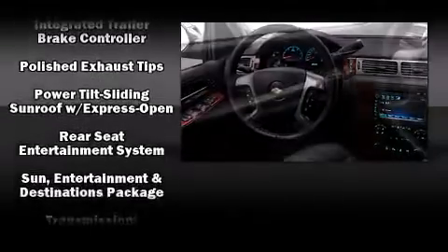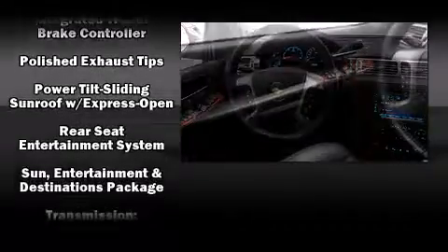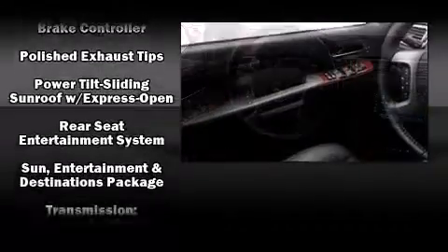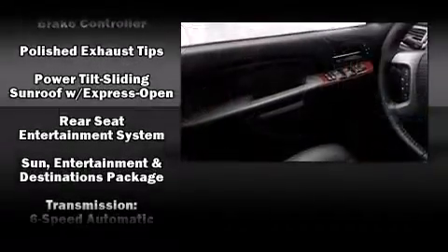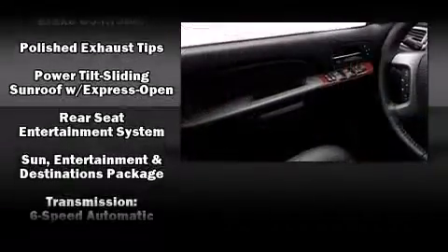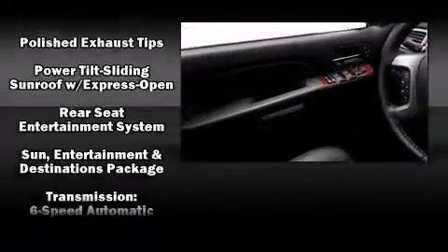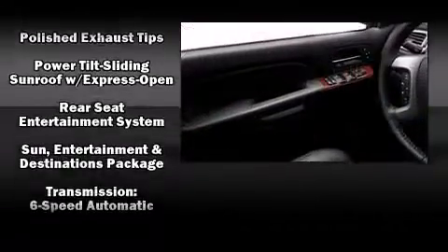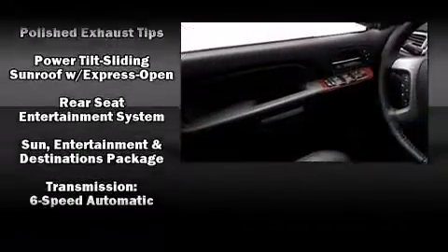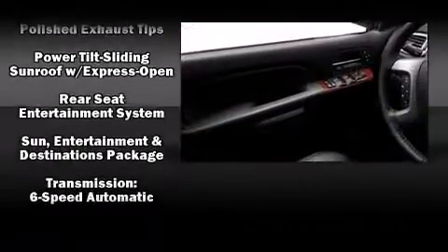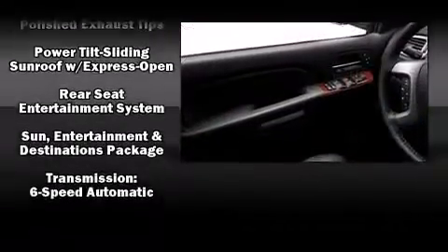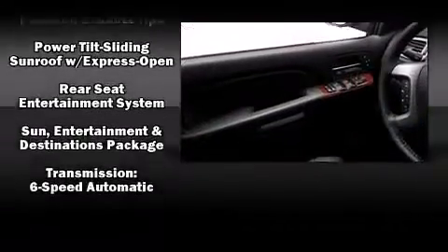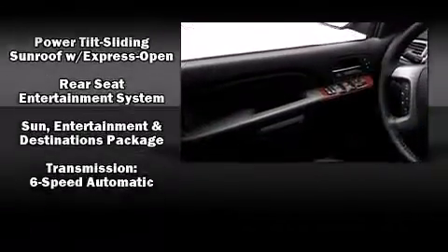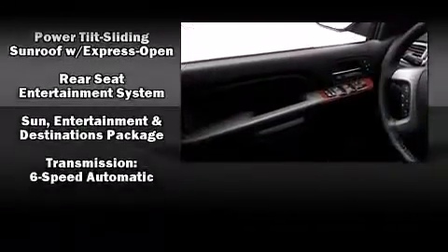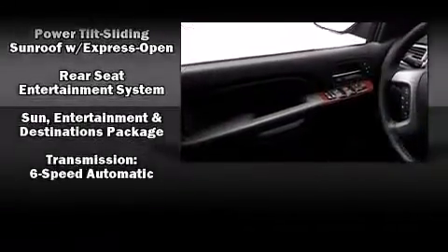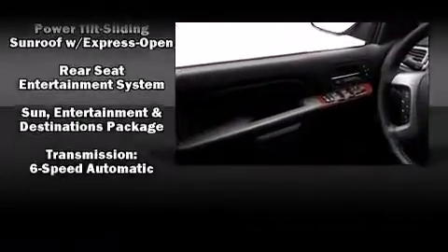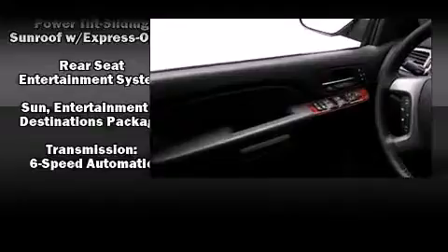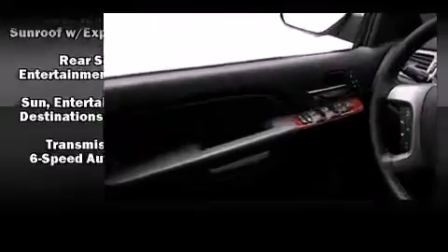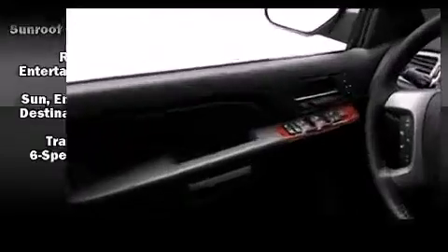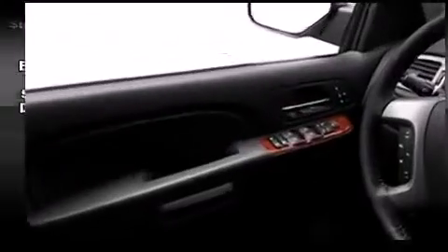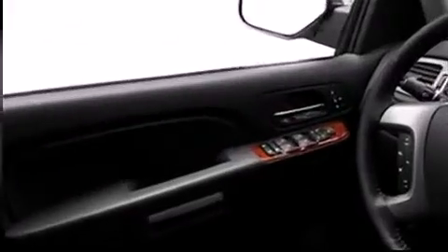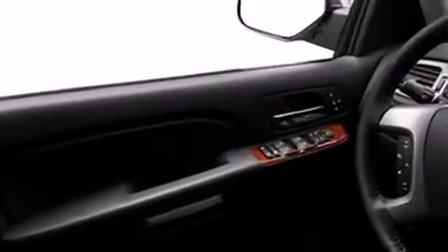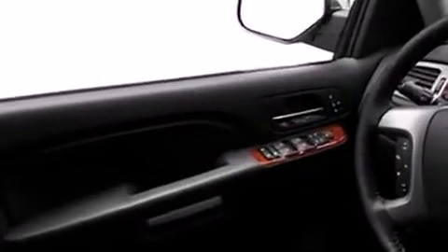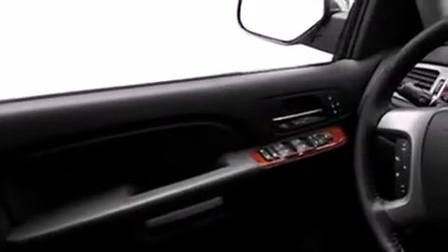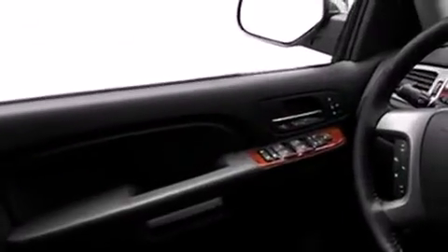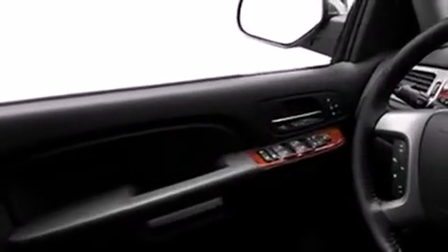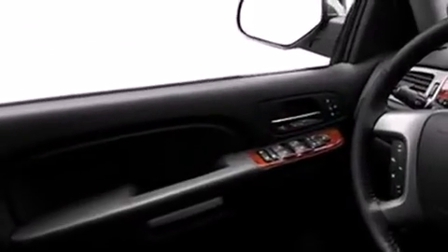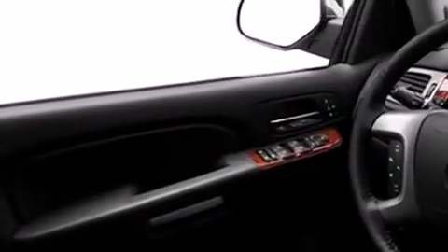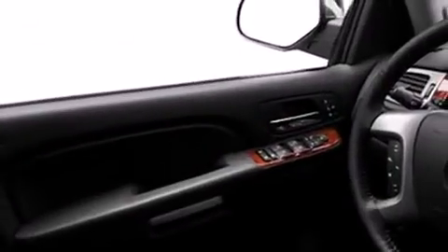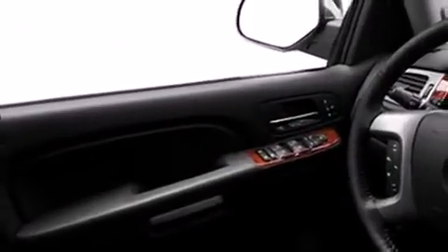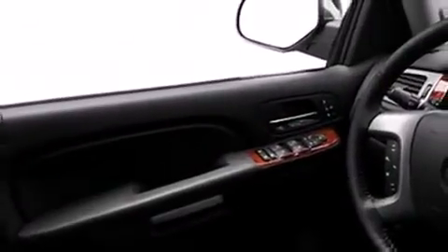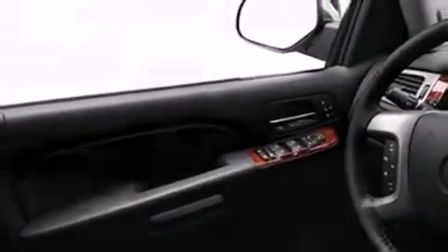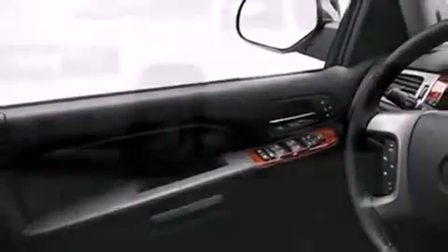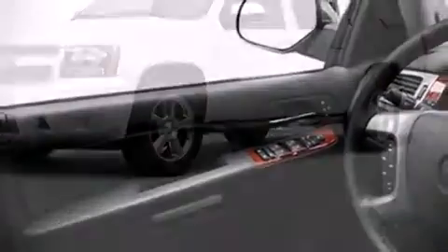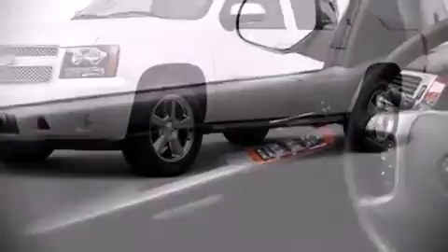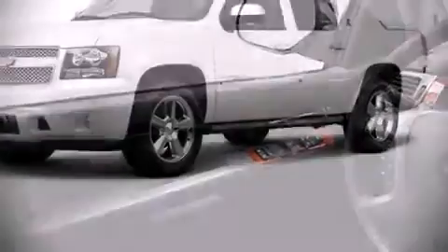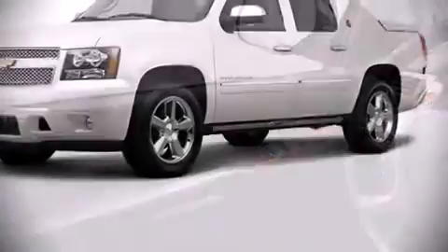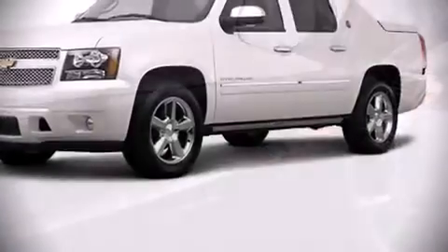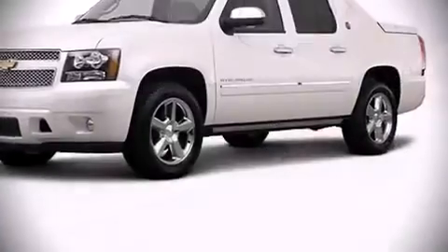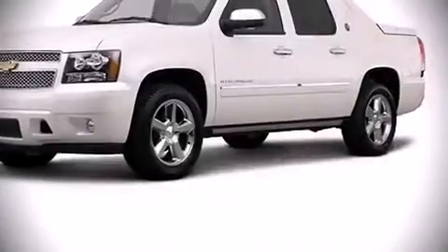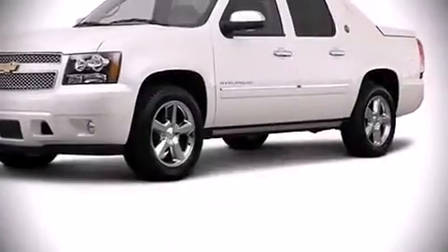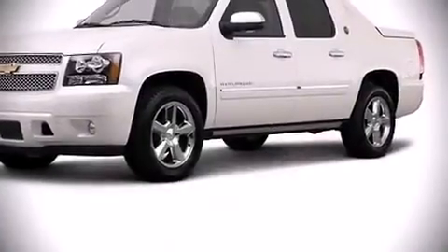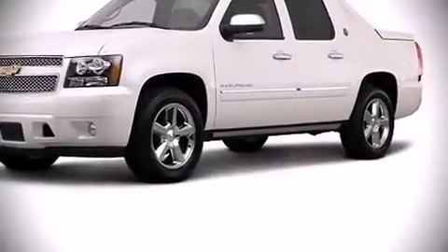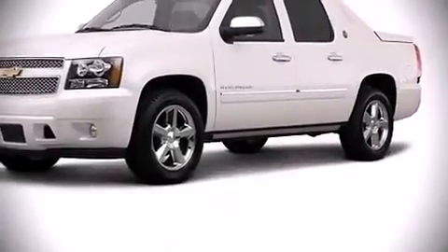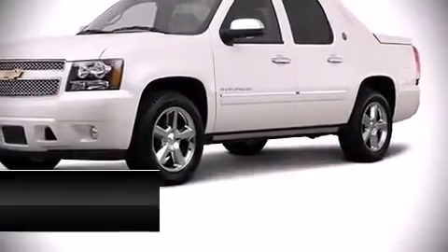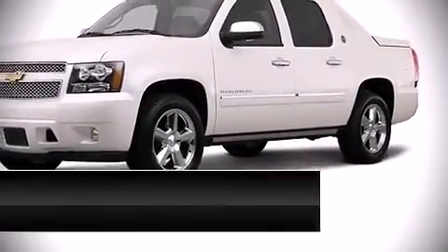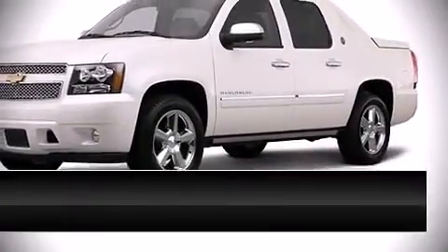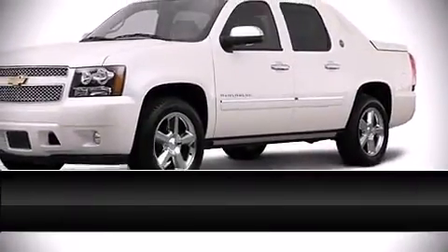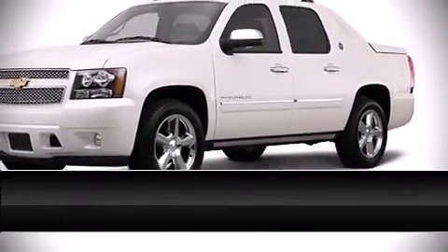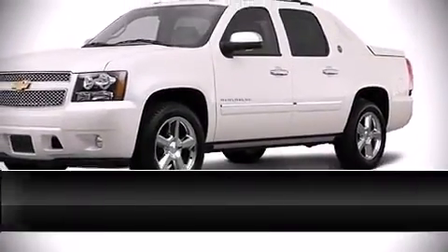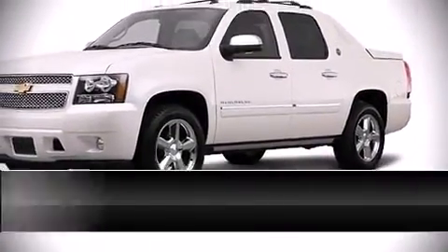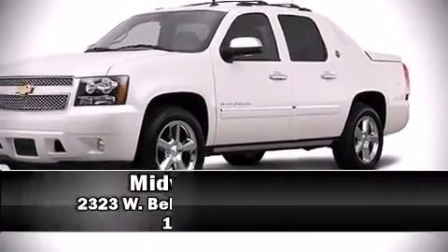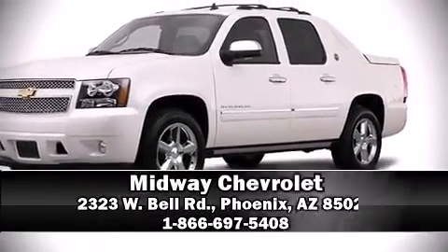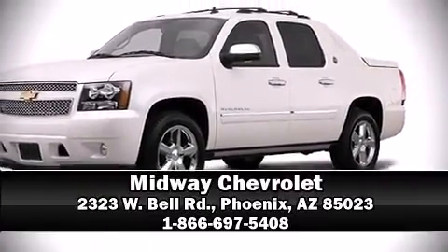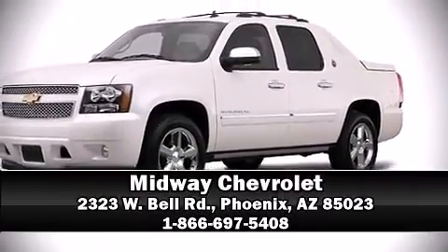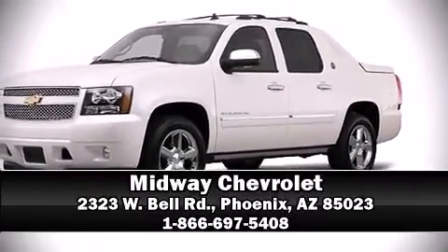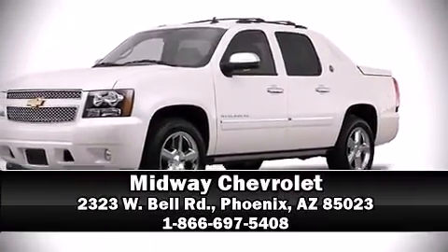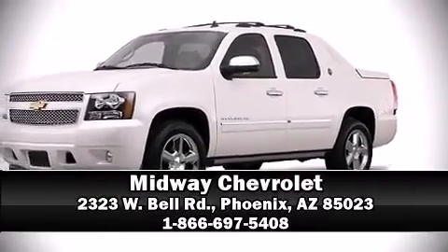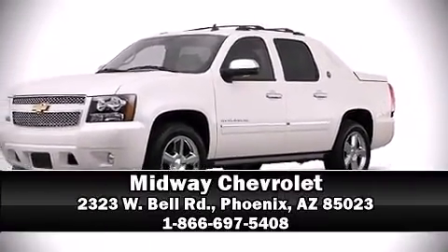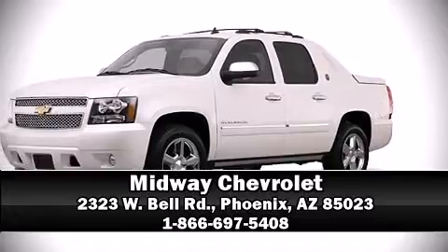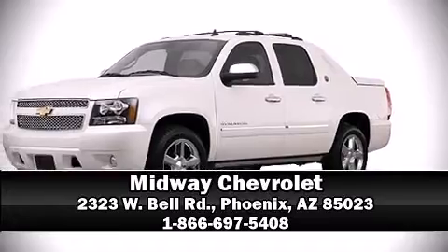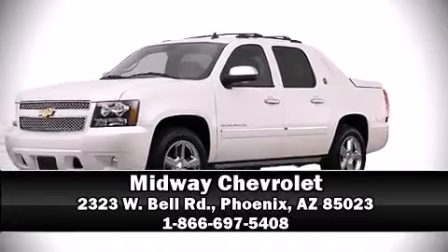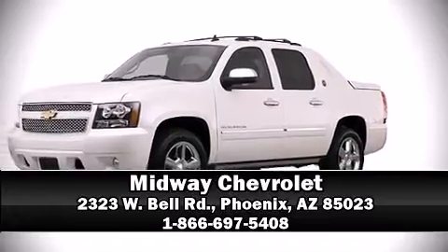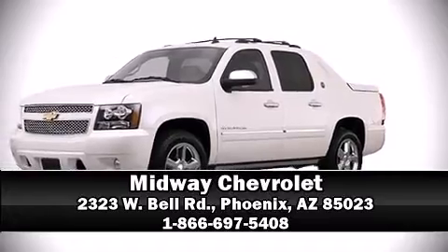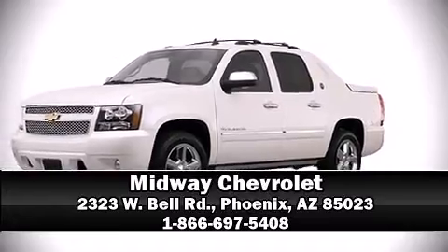Safety and maximum capability are assured via self-leveling rear suspension, which maintains optimal driving geometry. We'd also be happy to help you arrange financing for your vehicle — stop in and take a test drive.